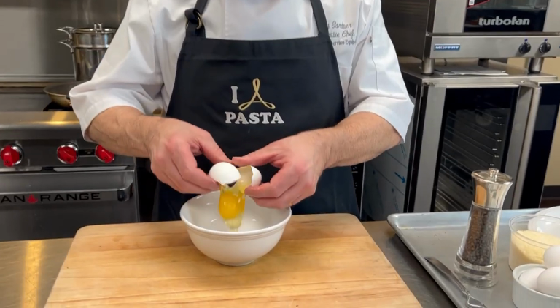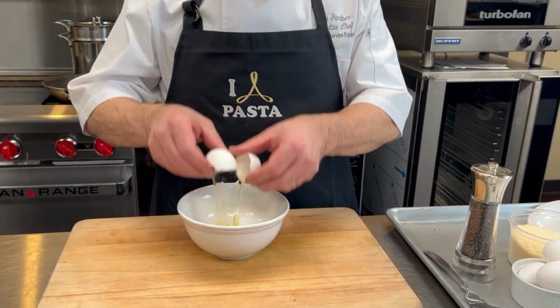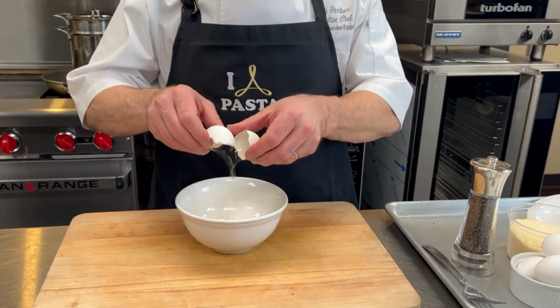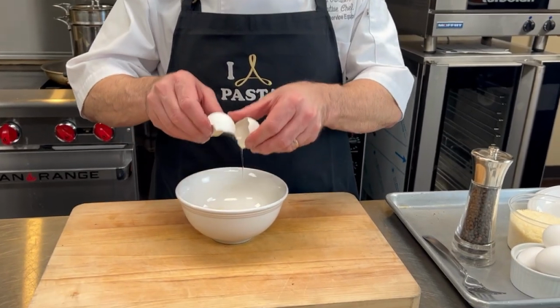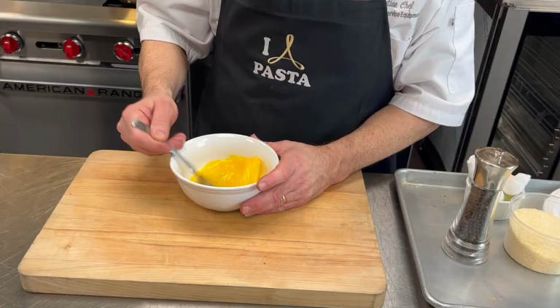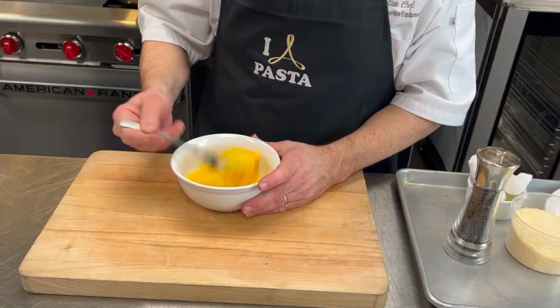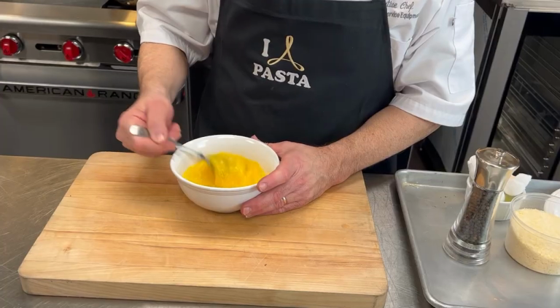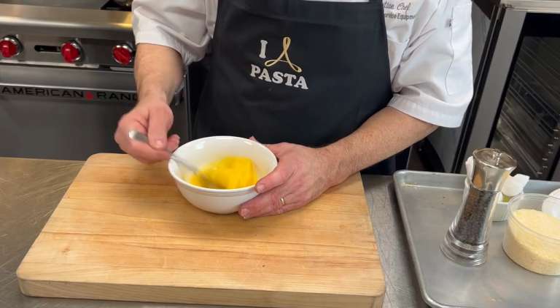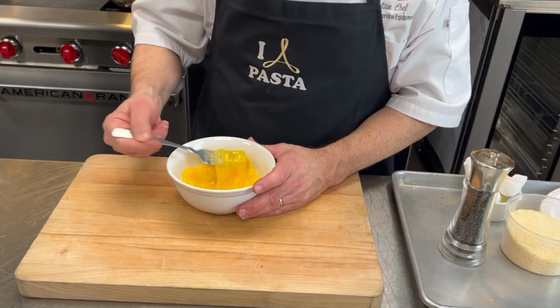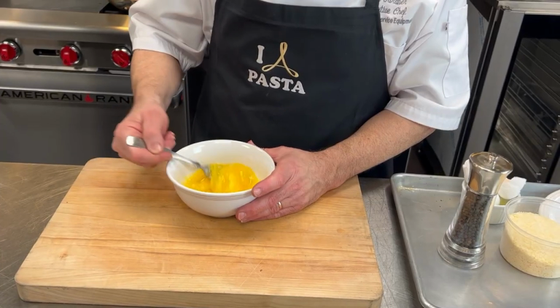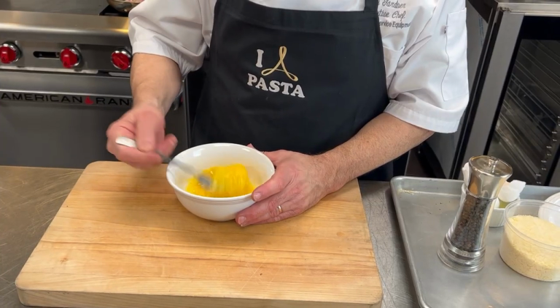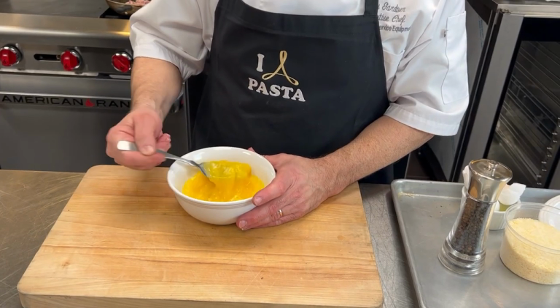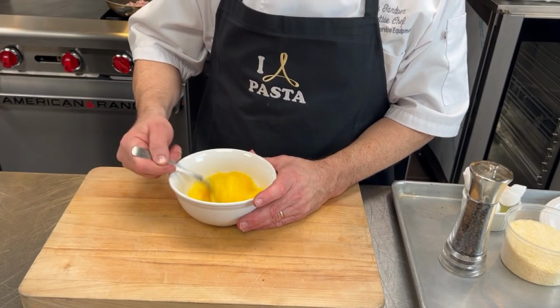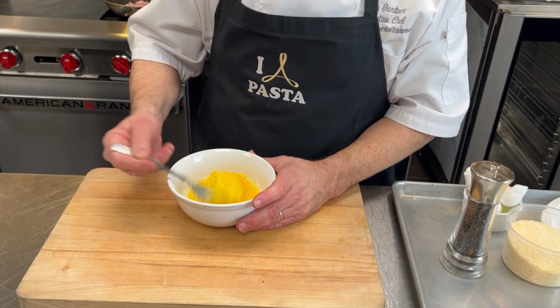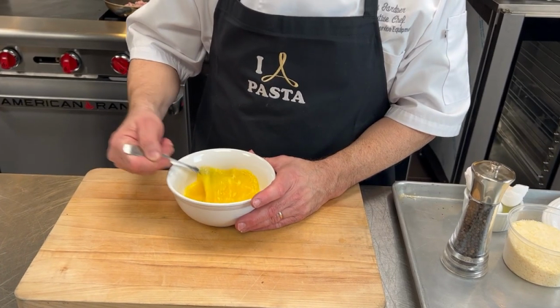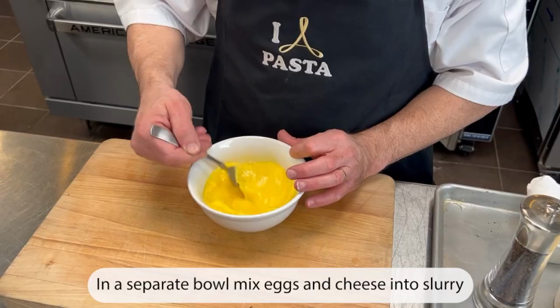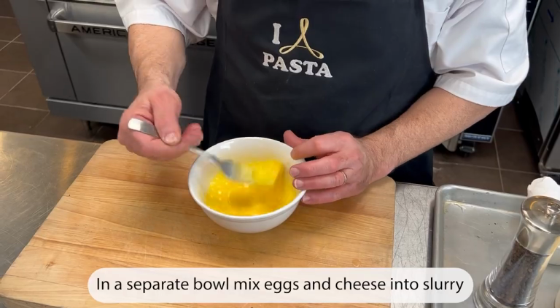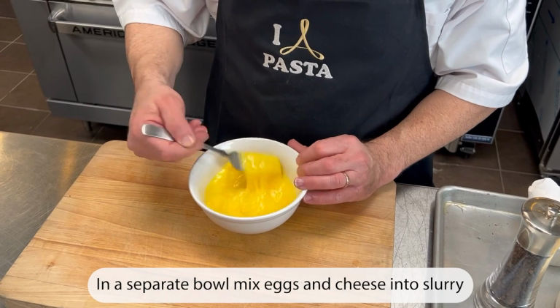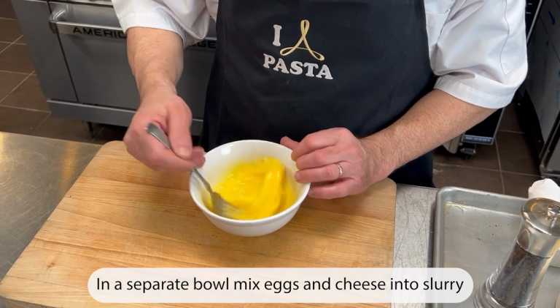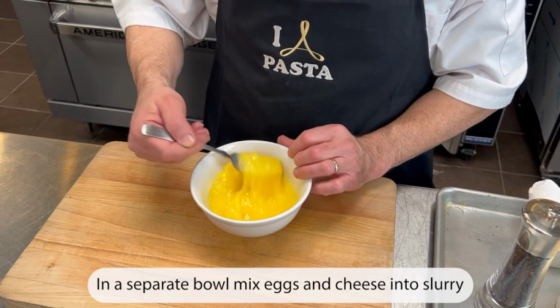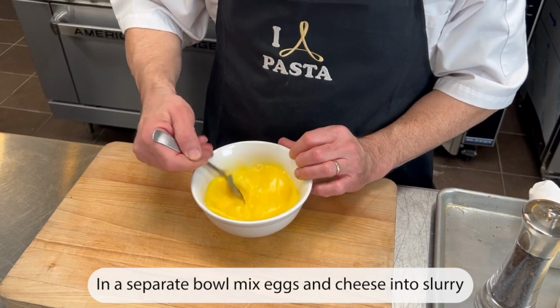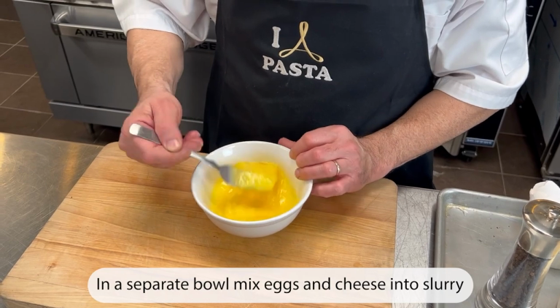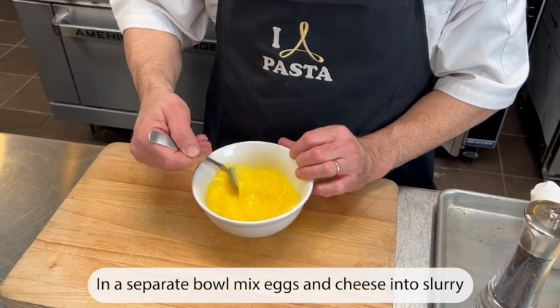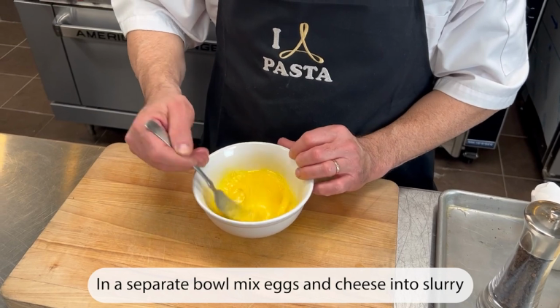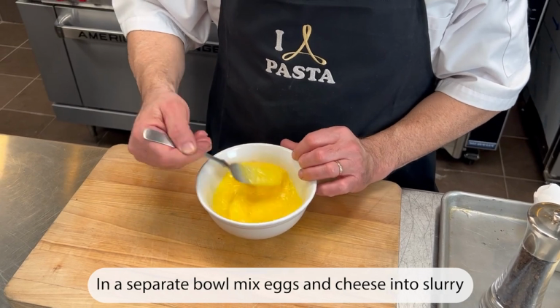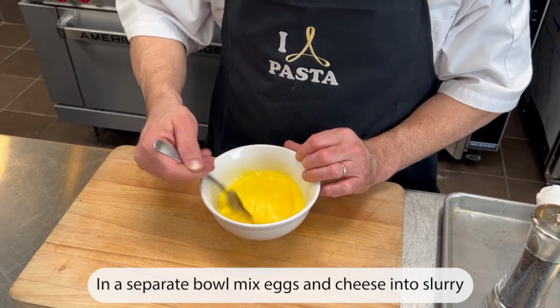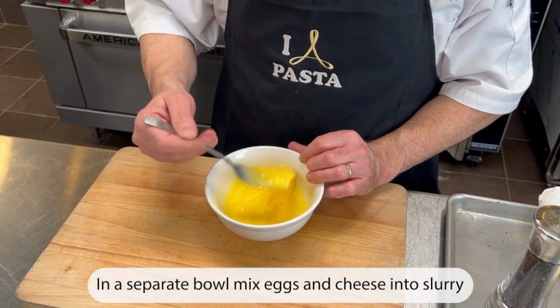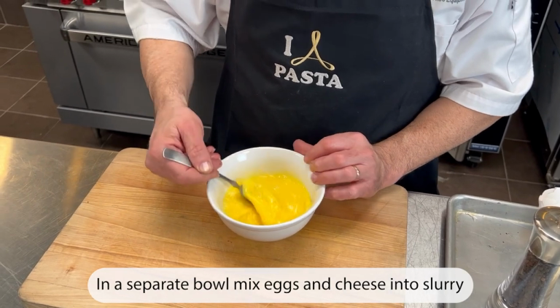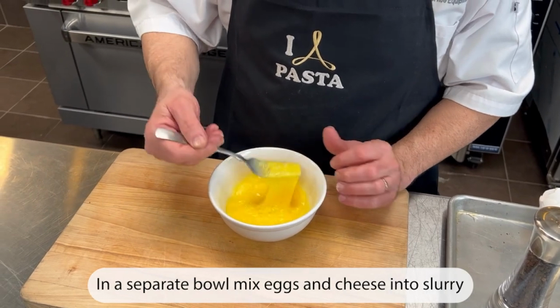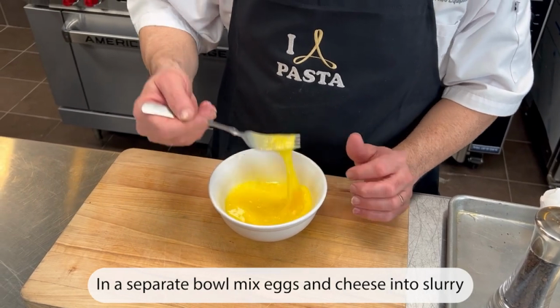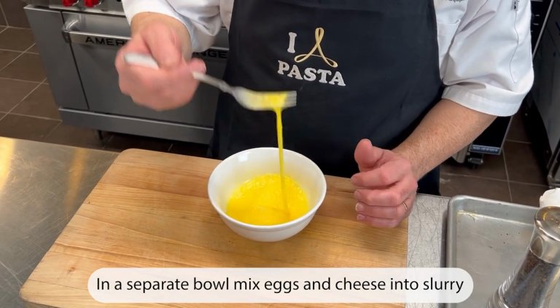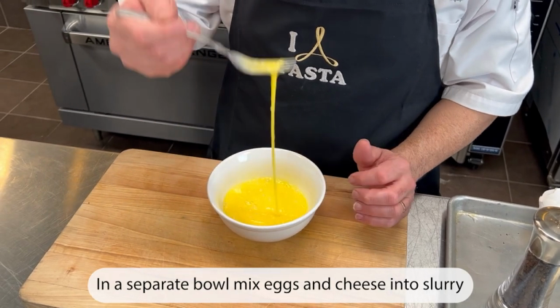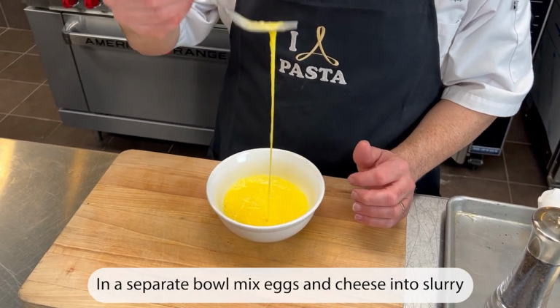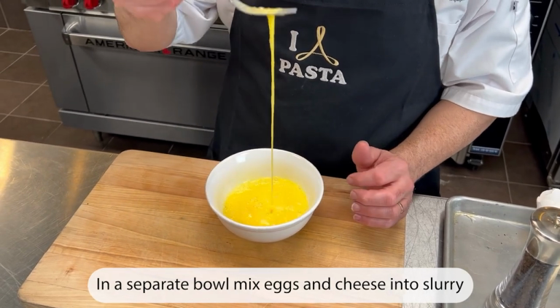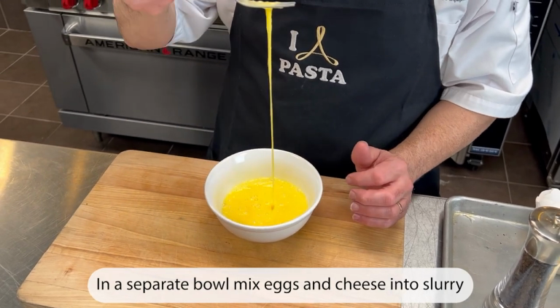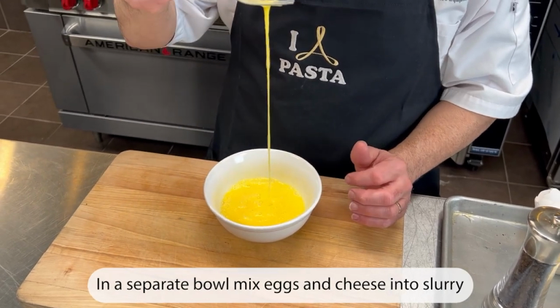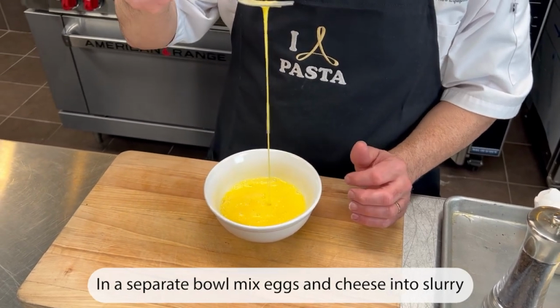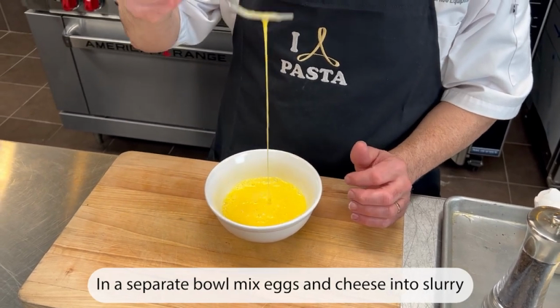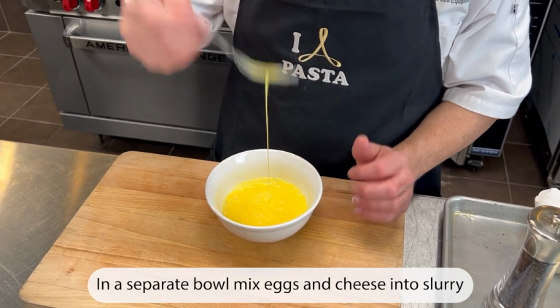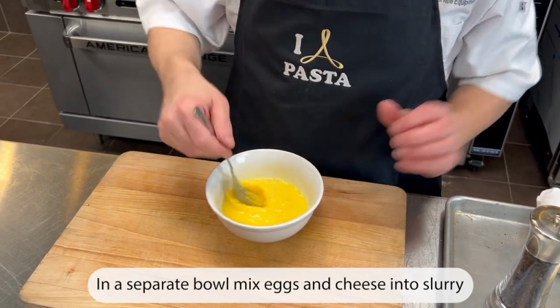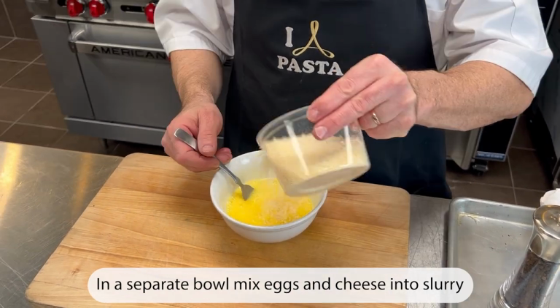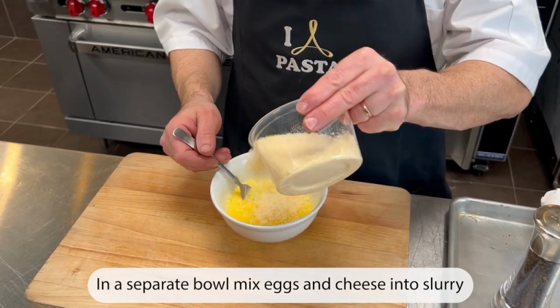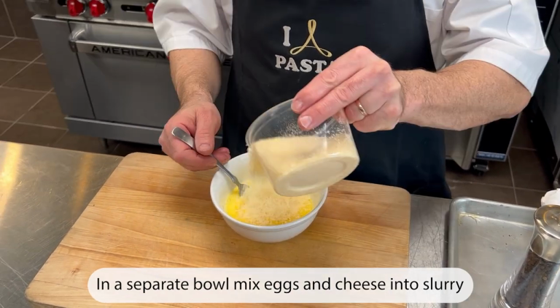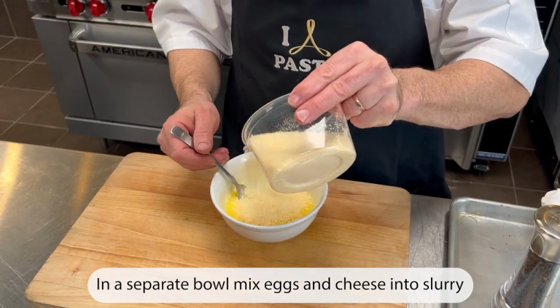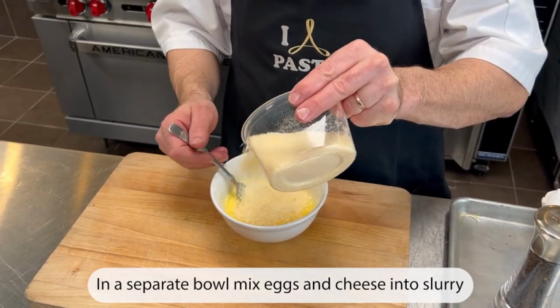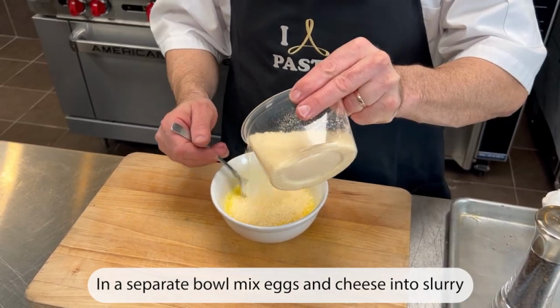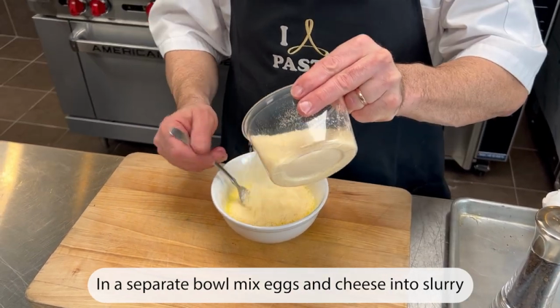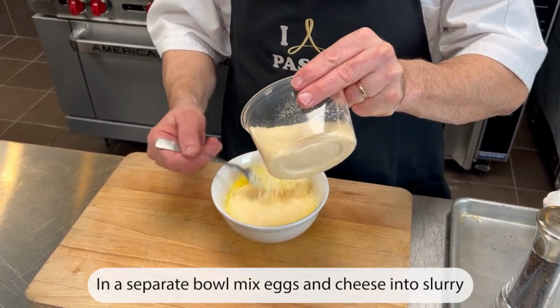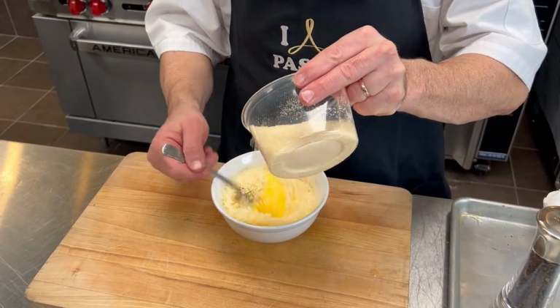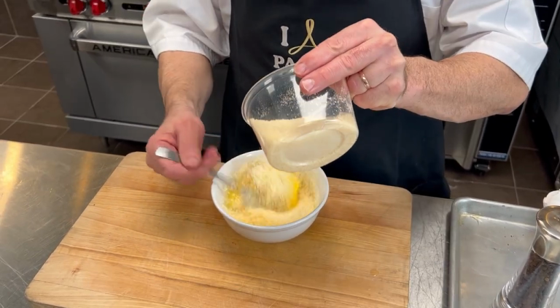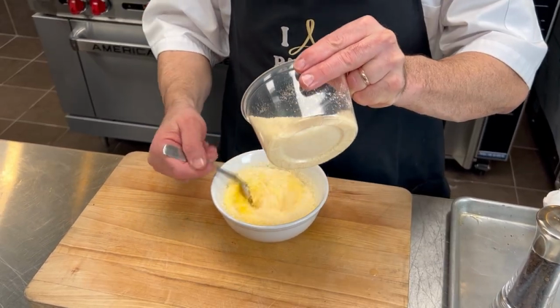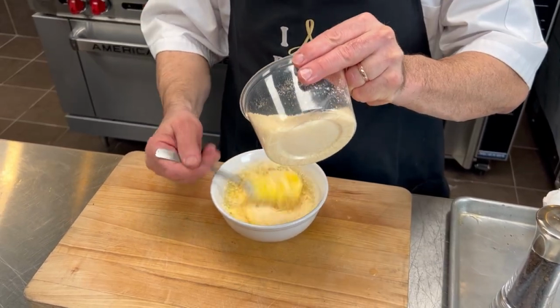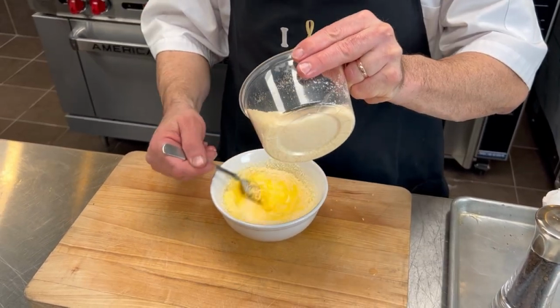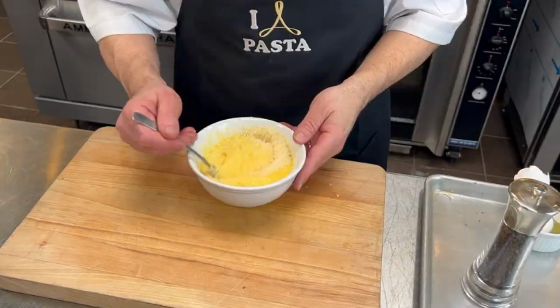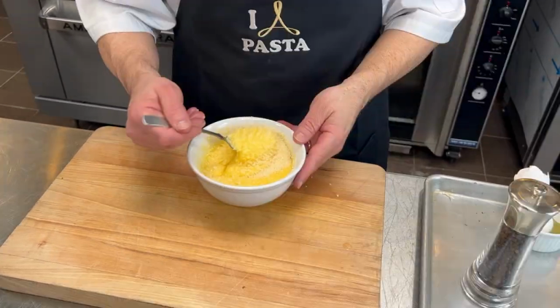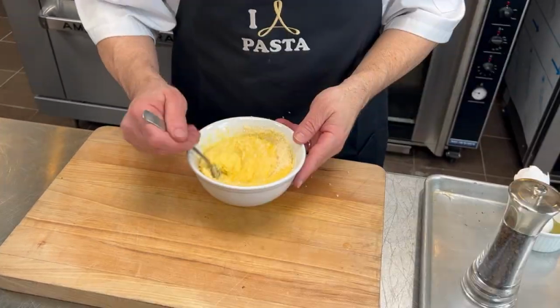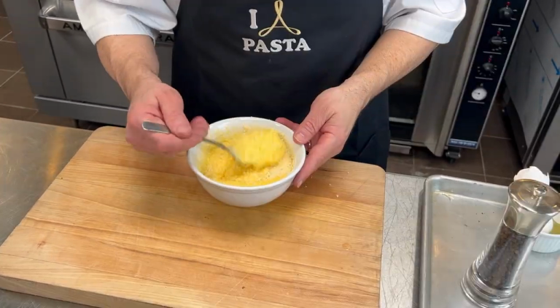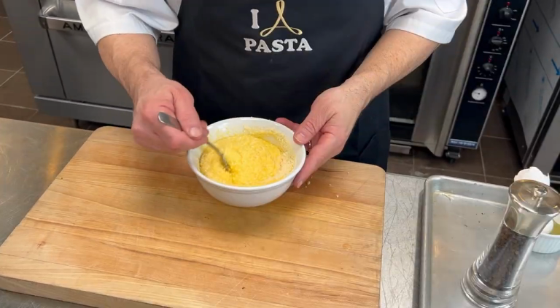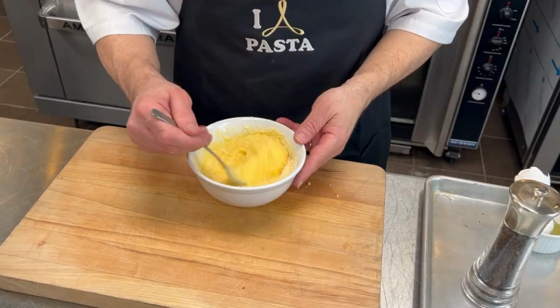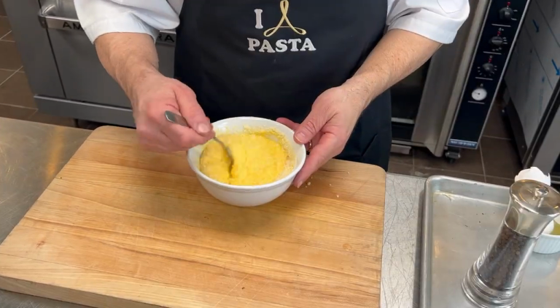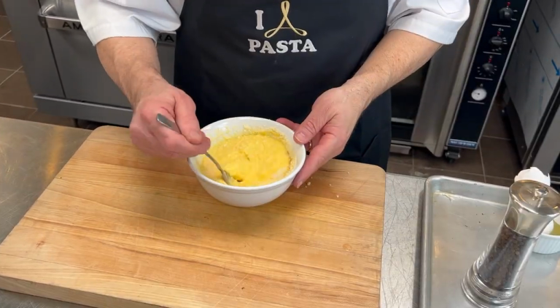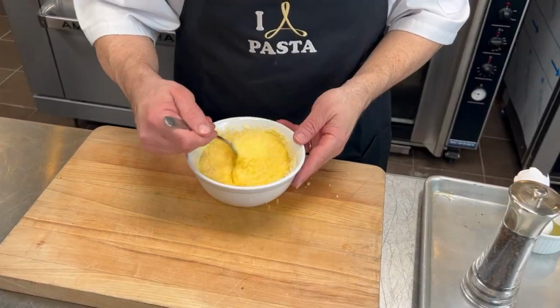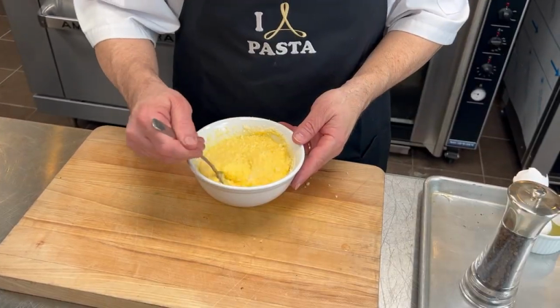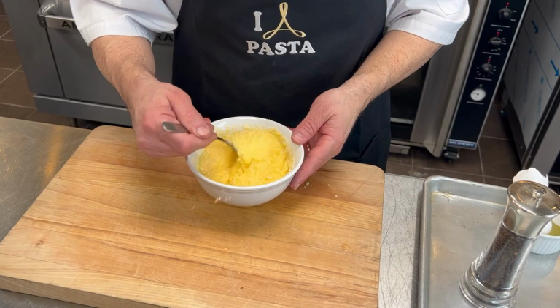In a separate mixing bowl, combine eggs and grated parmesan romano to create a slurry.